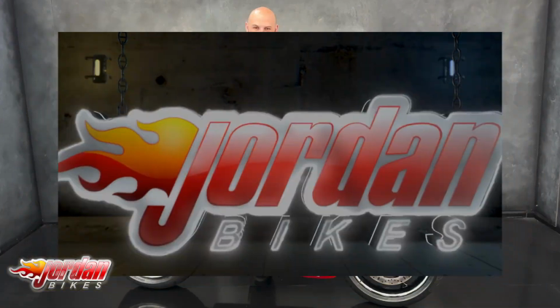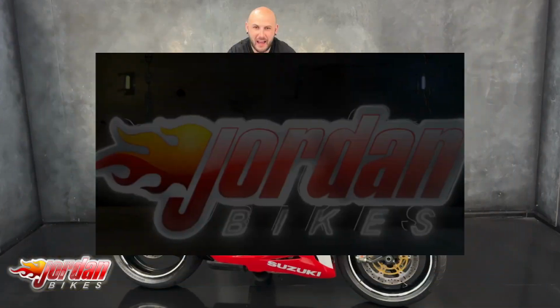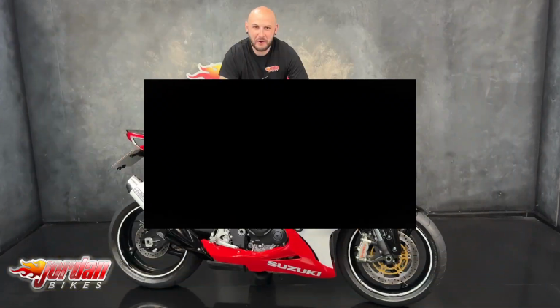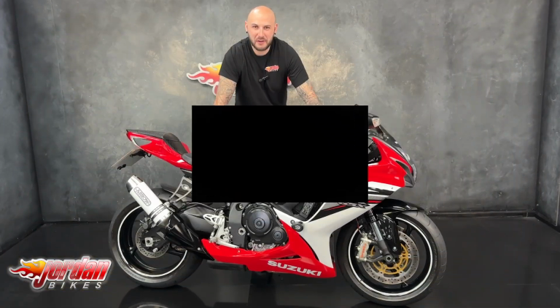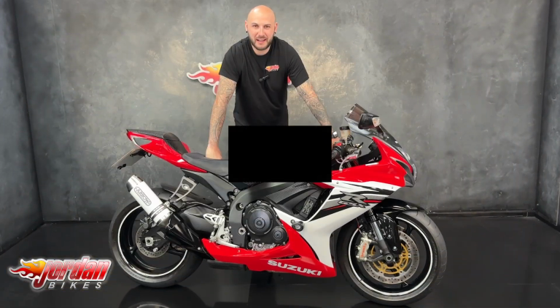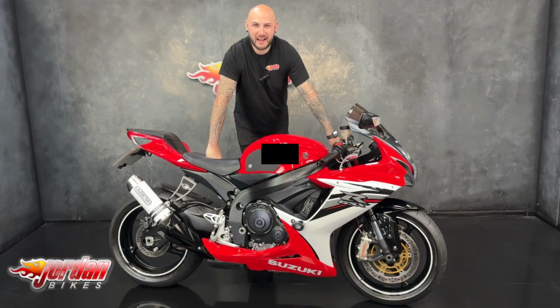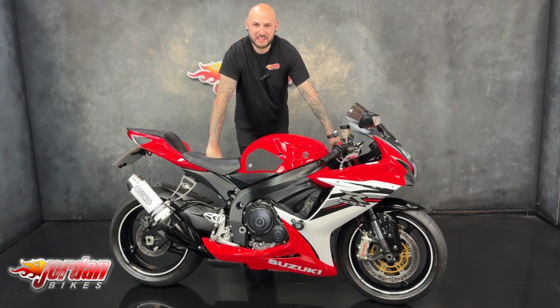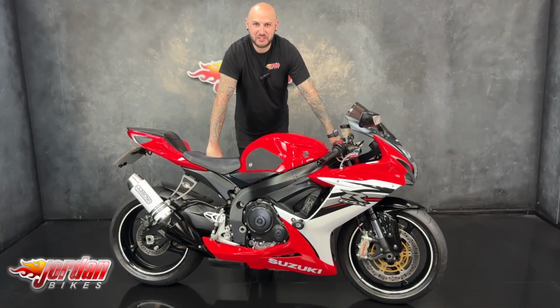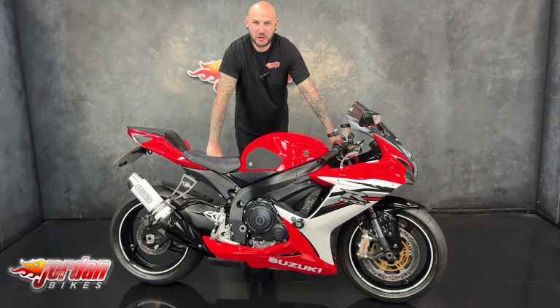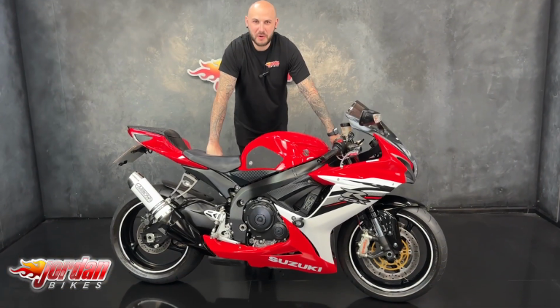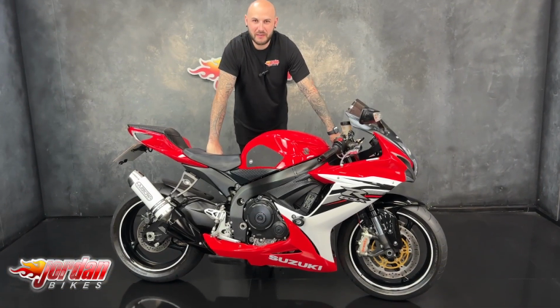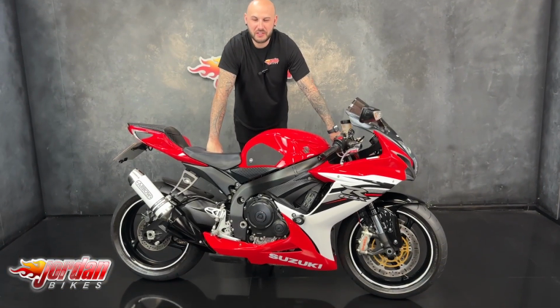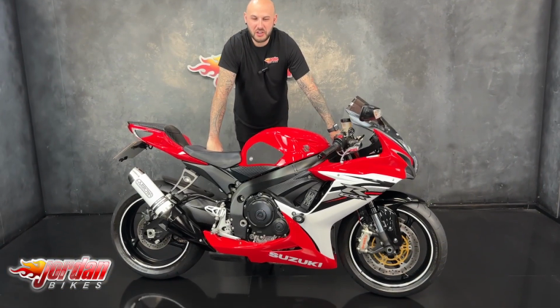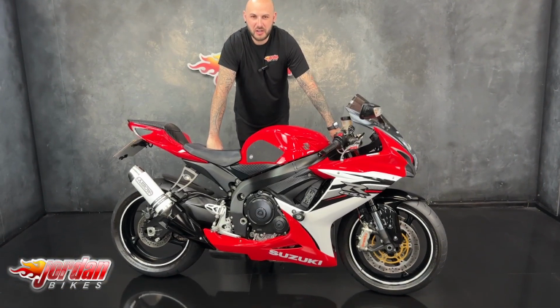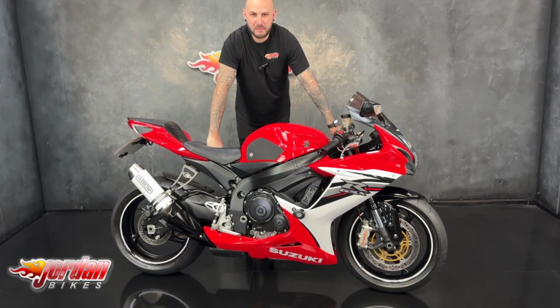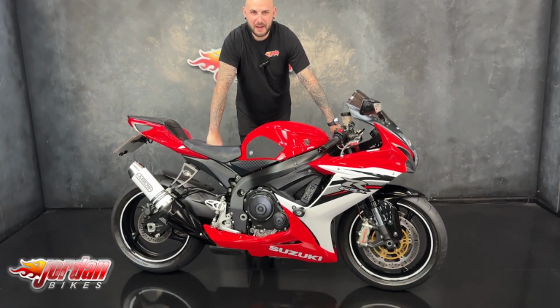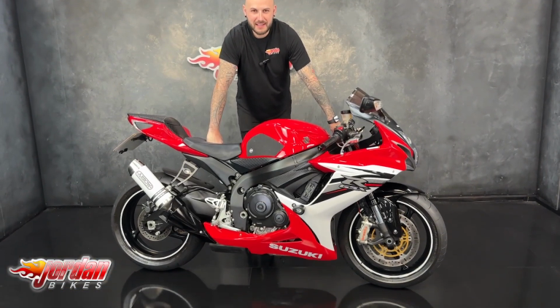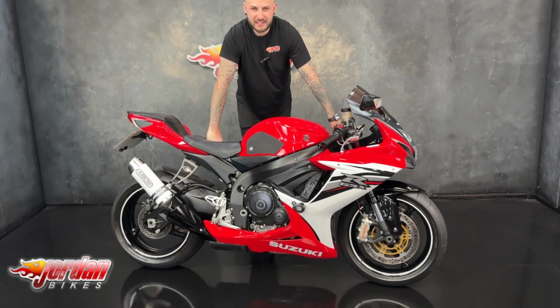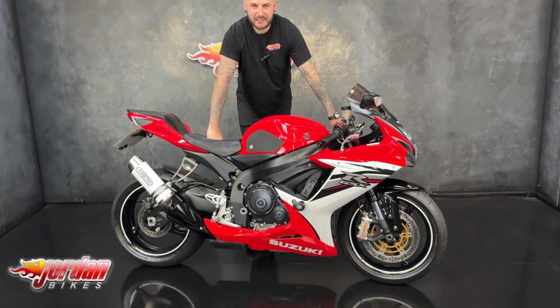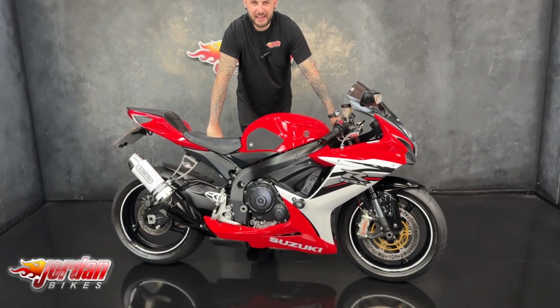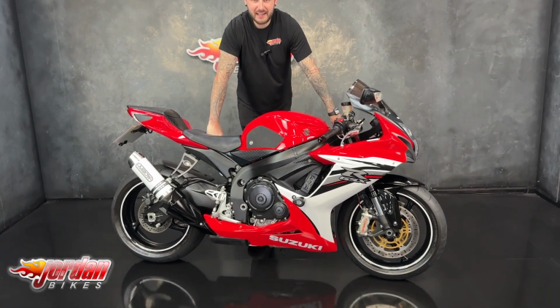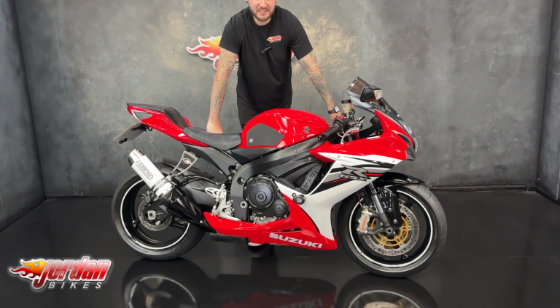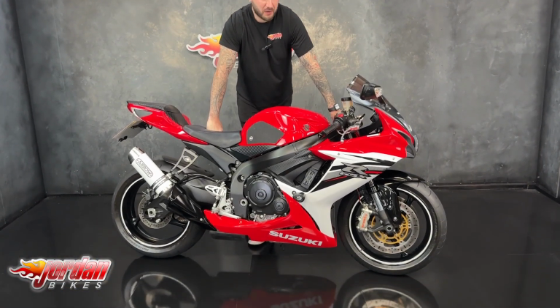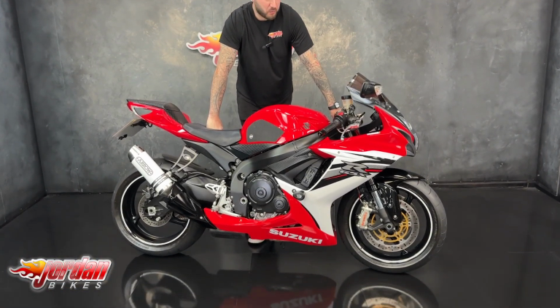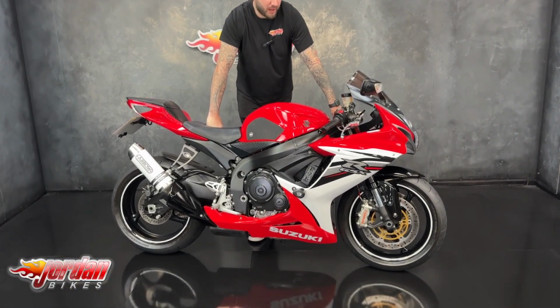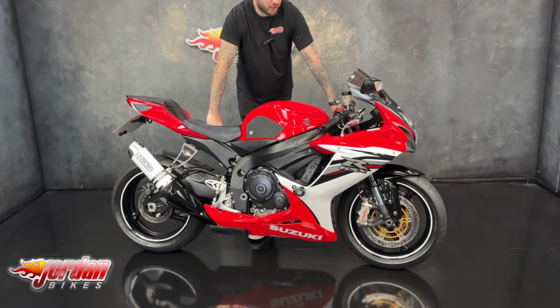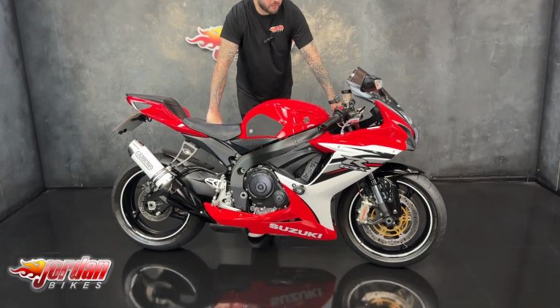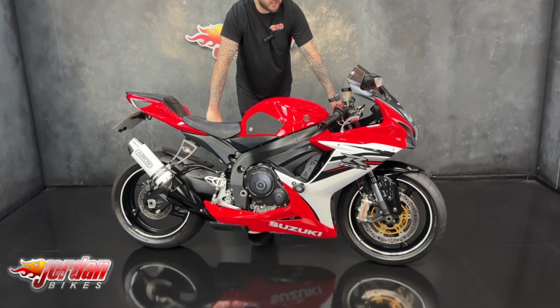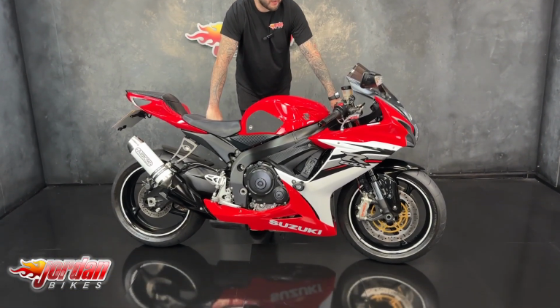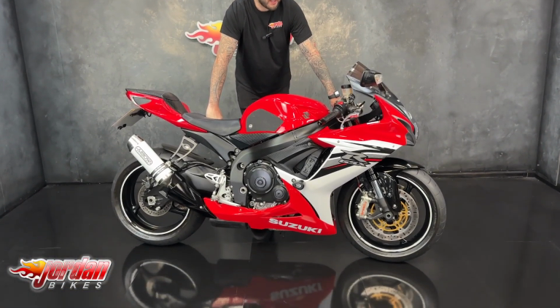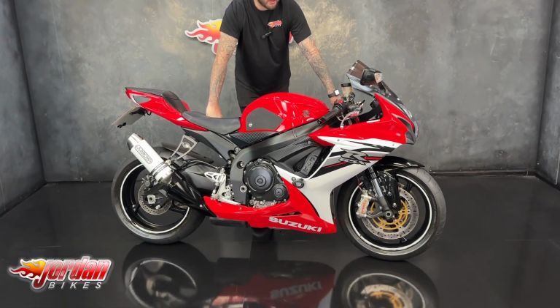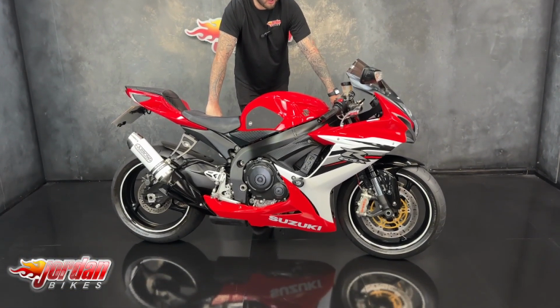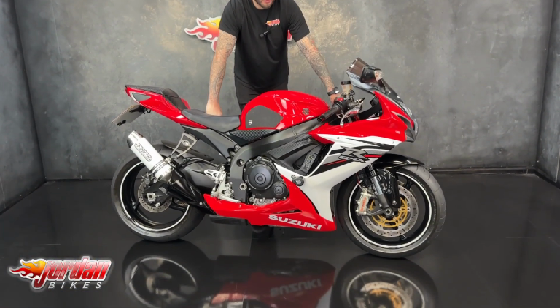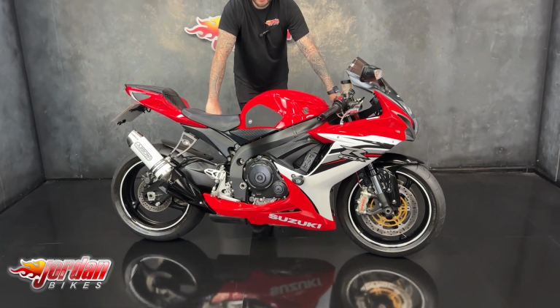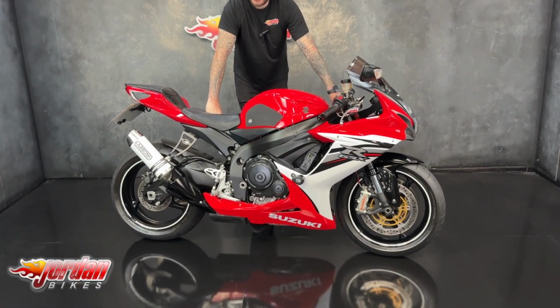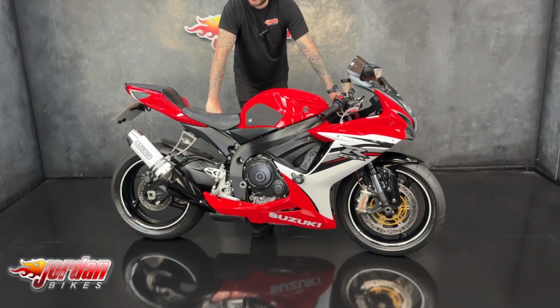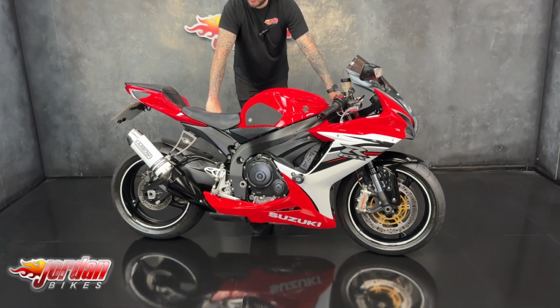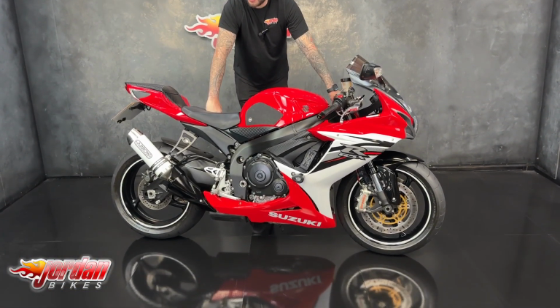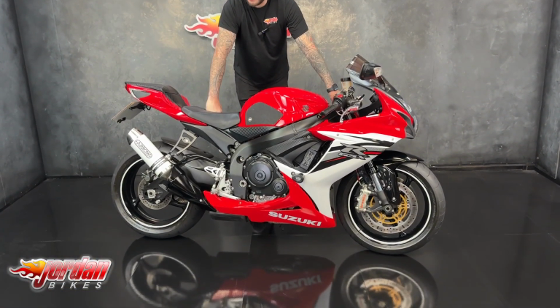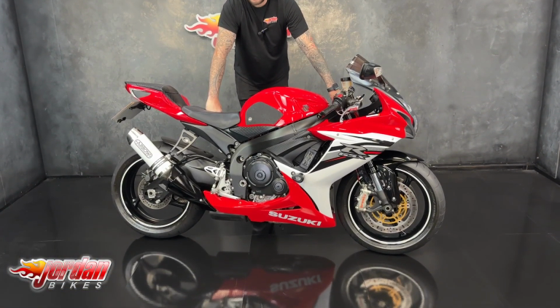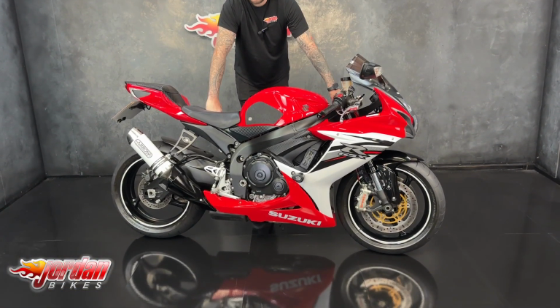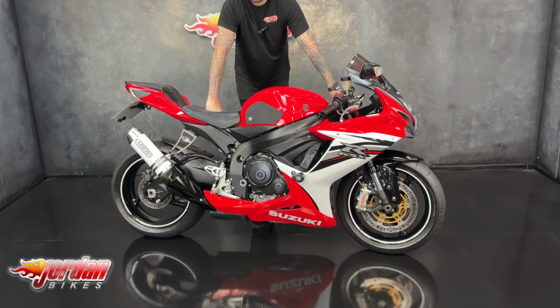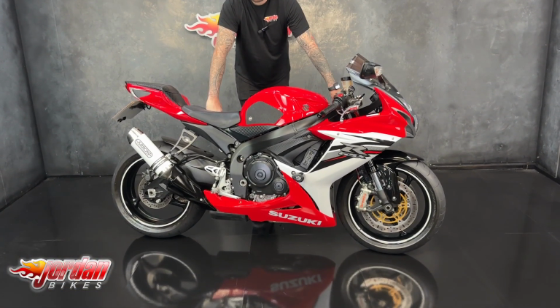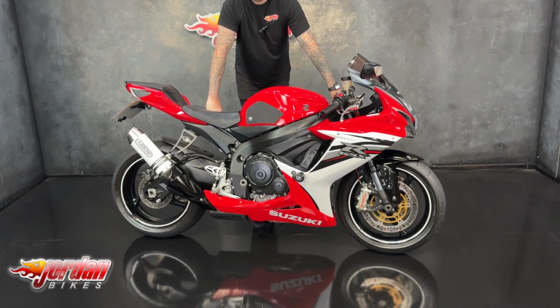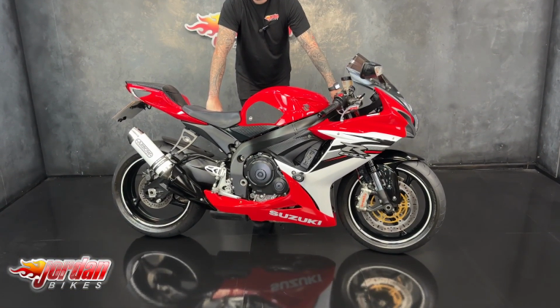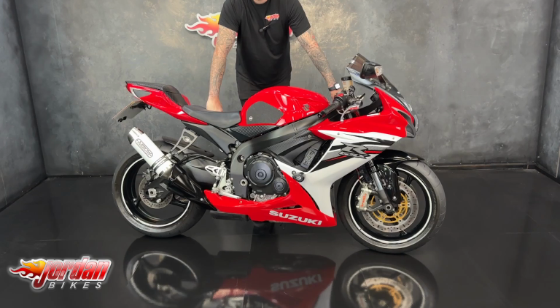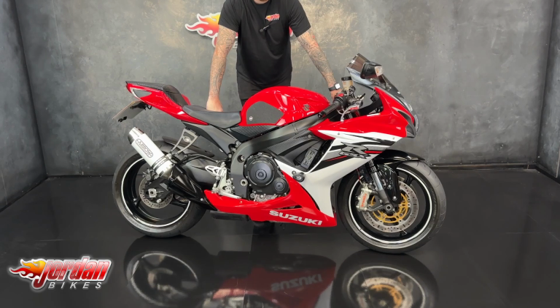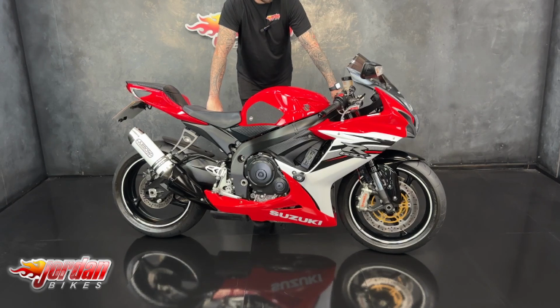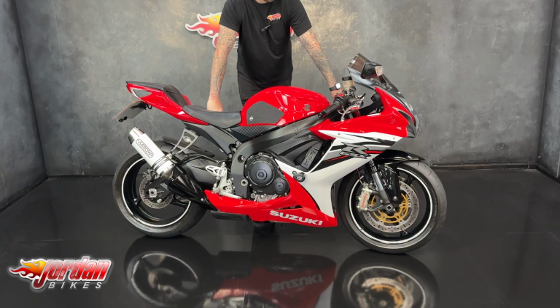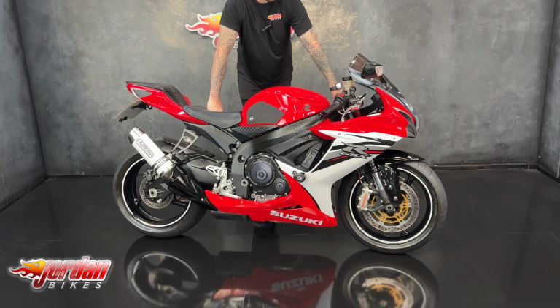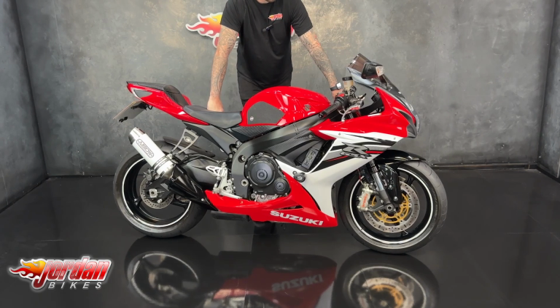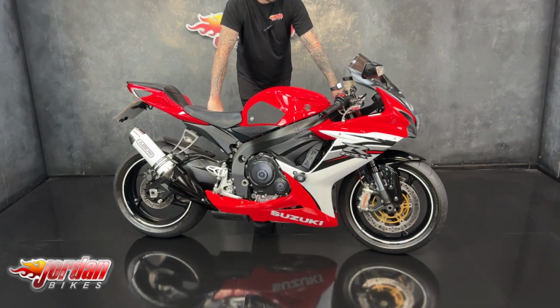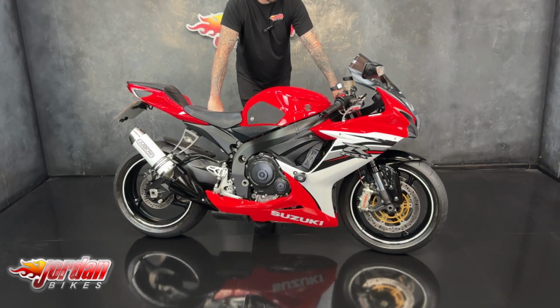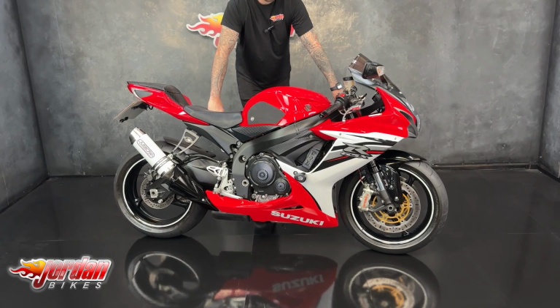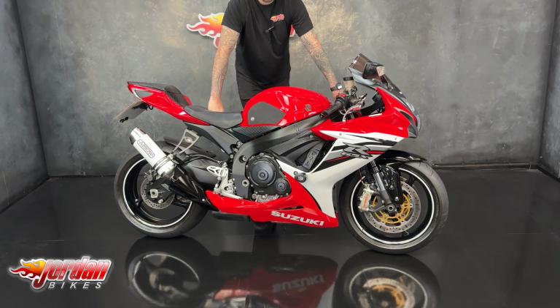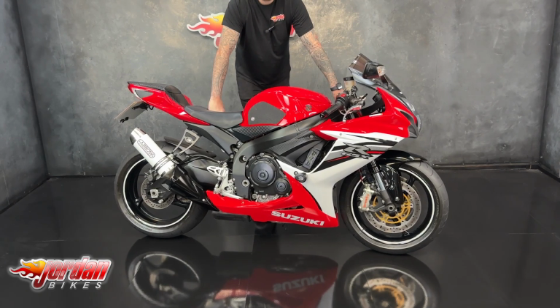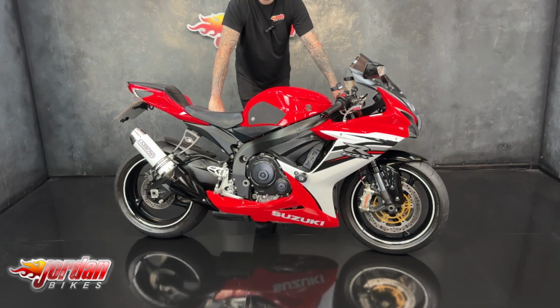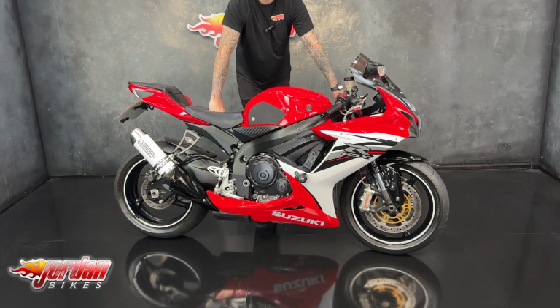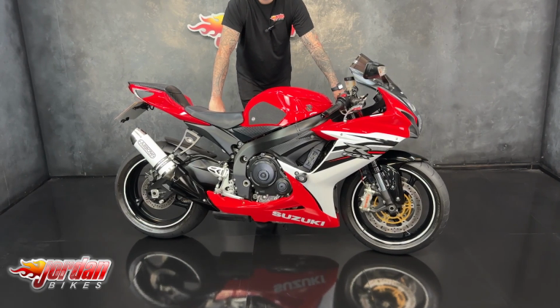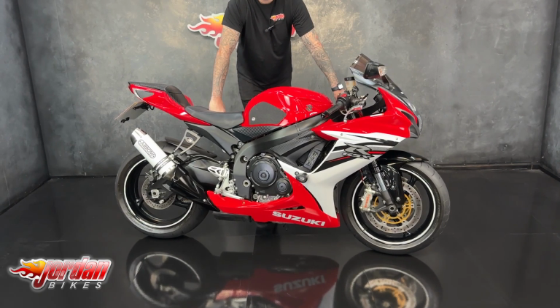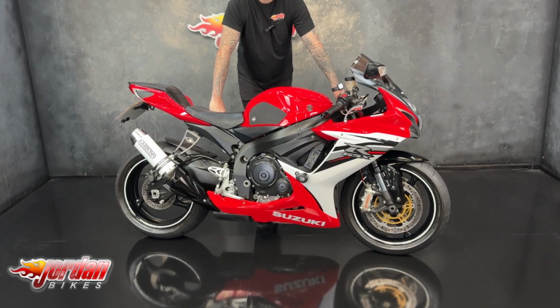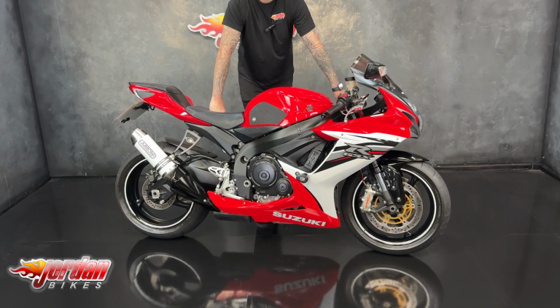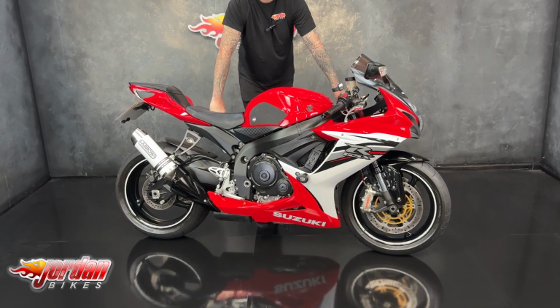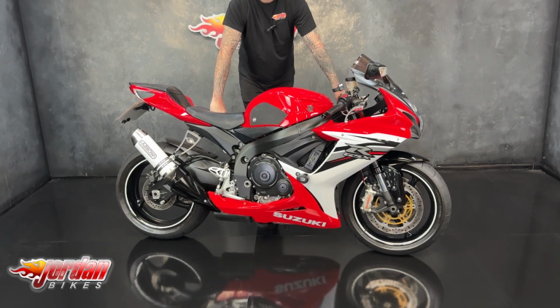How are we doing guys? It's Joe here at Jordan Bikes in Leeds, and welcome to the video of this stunning 2014 J6R600.